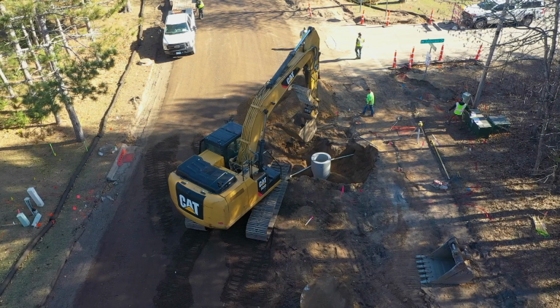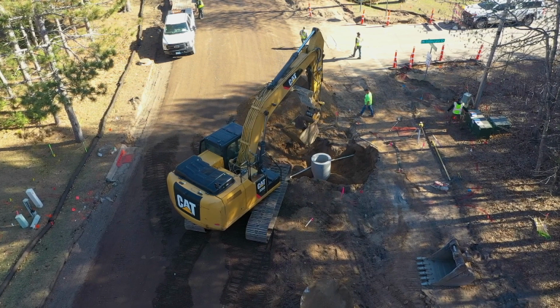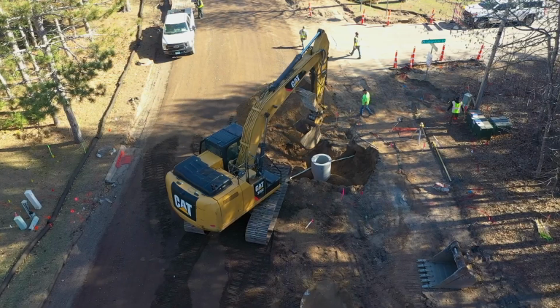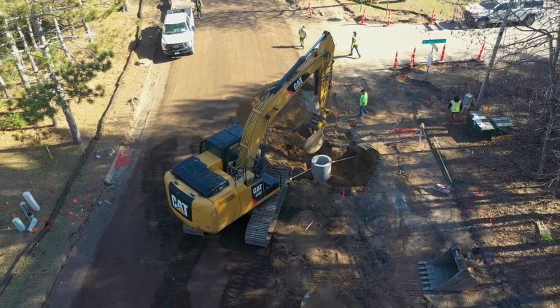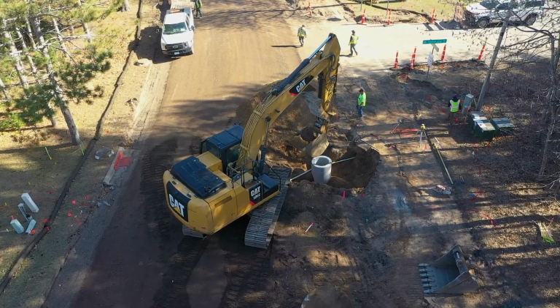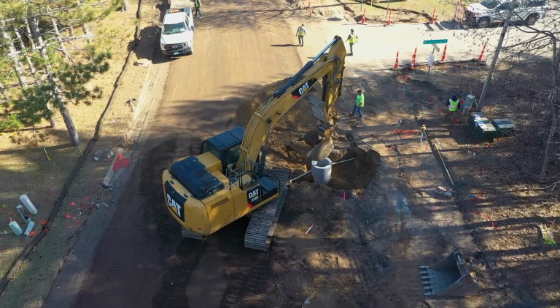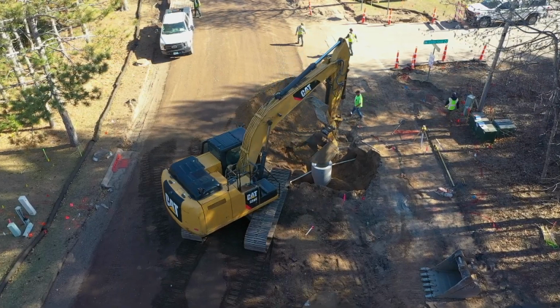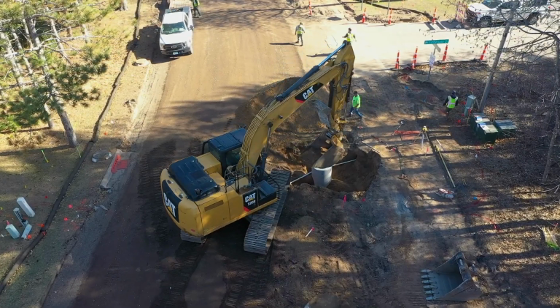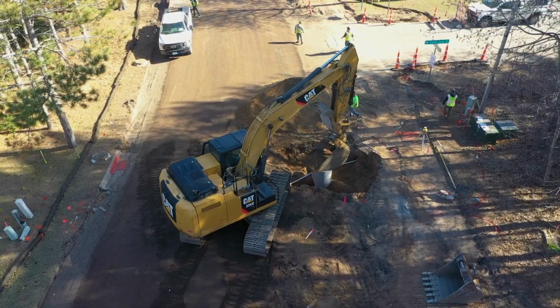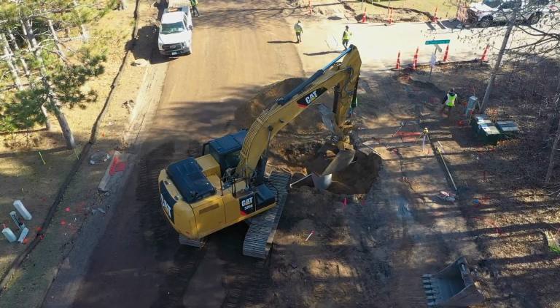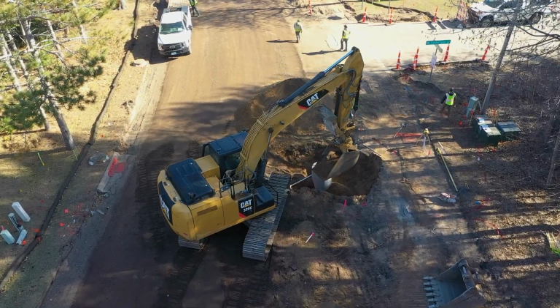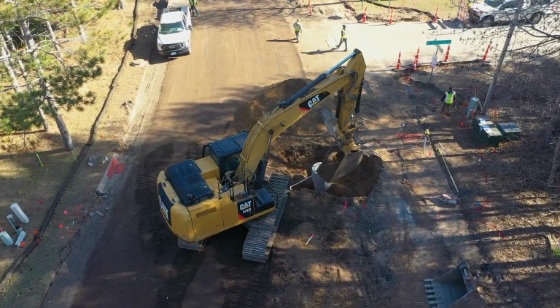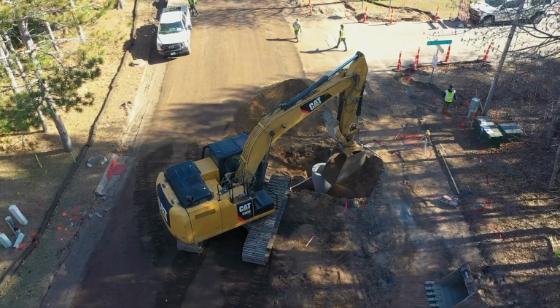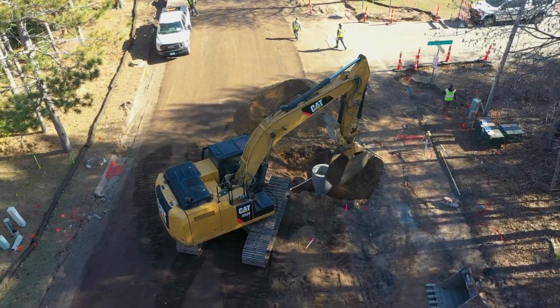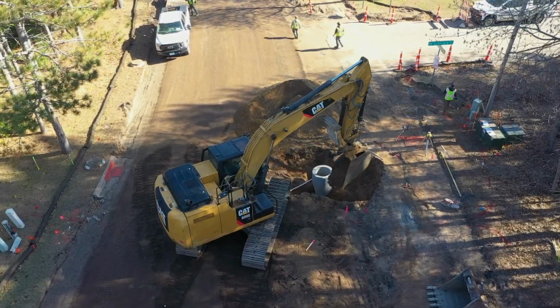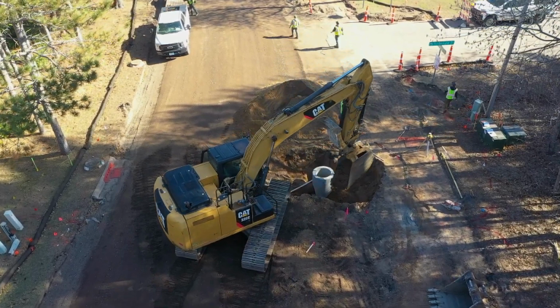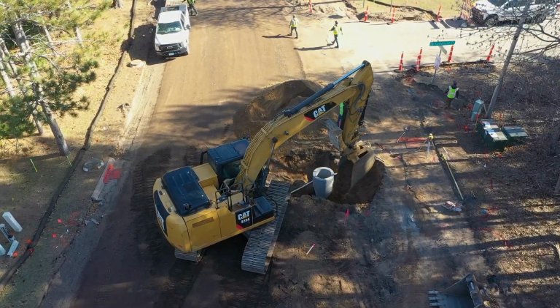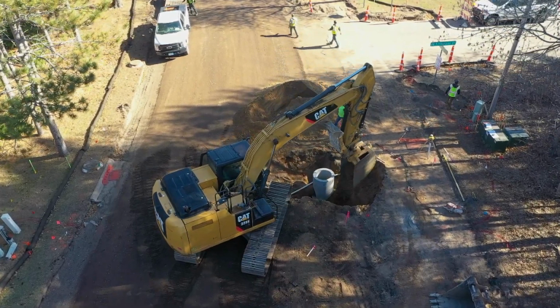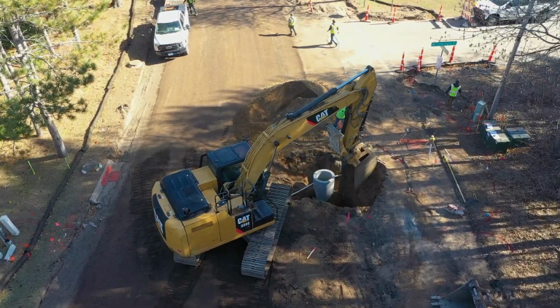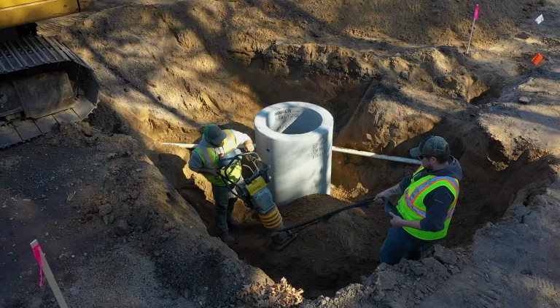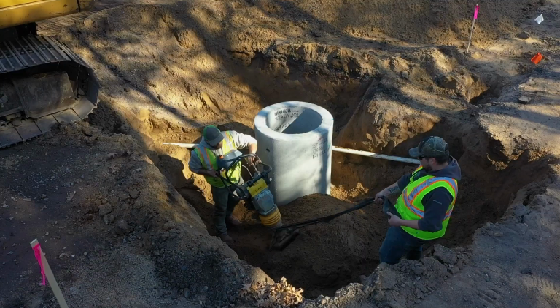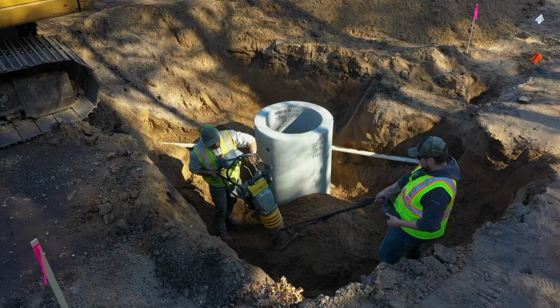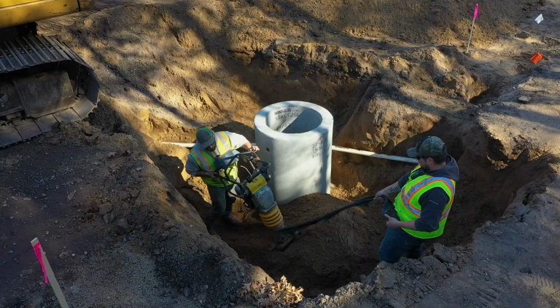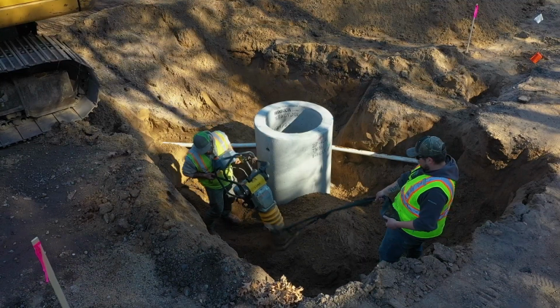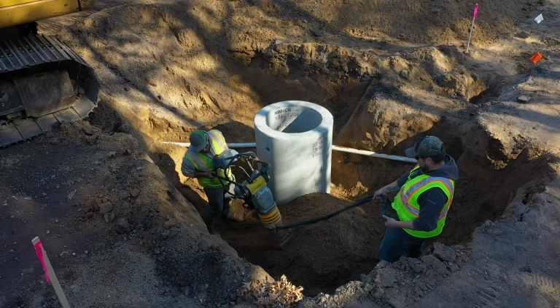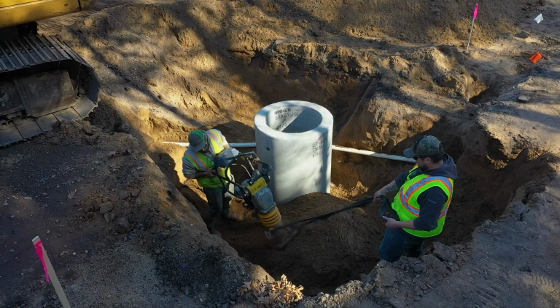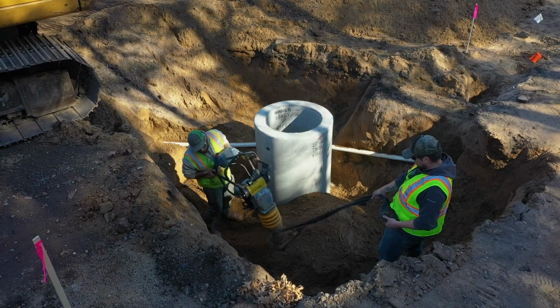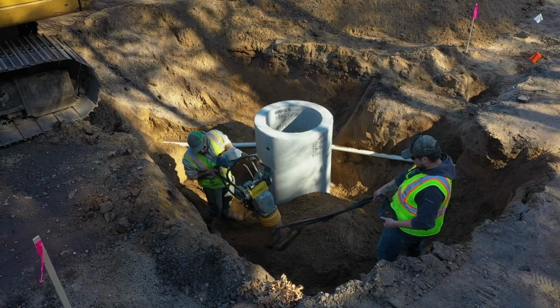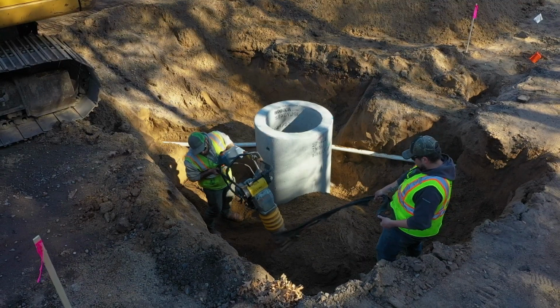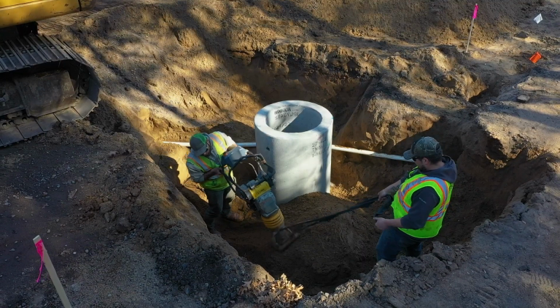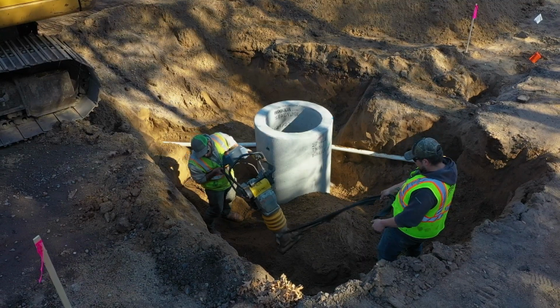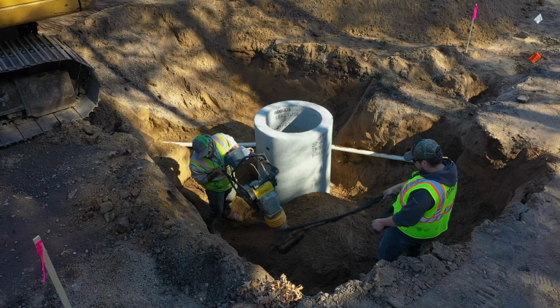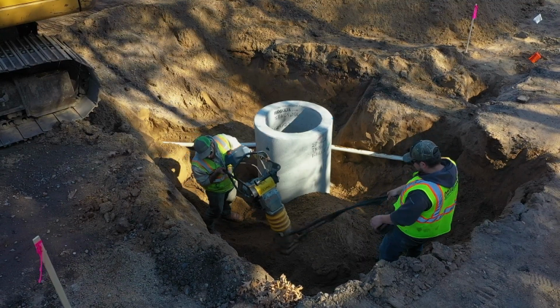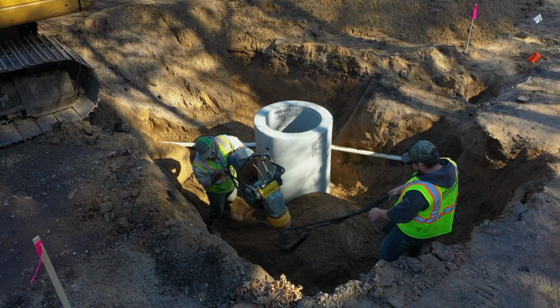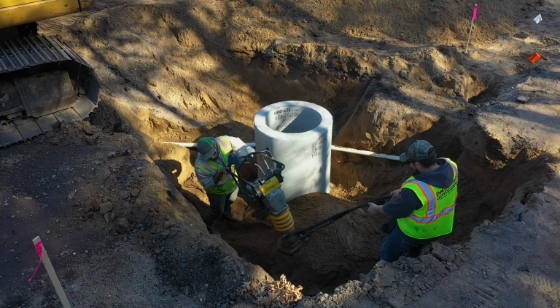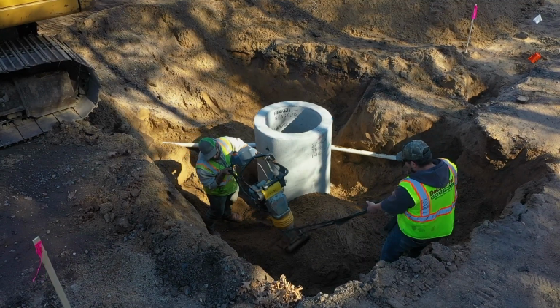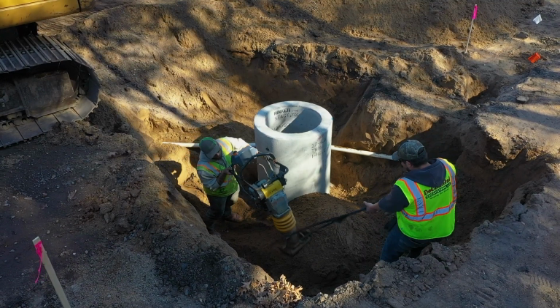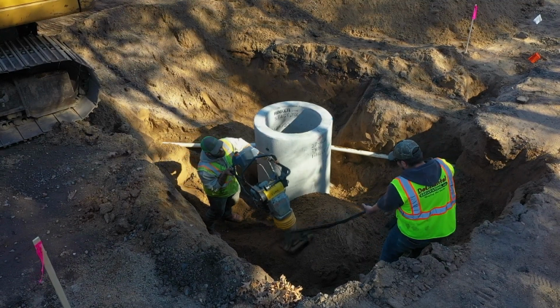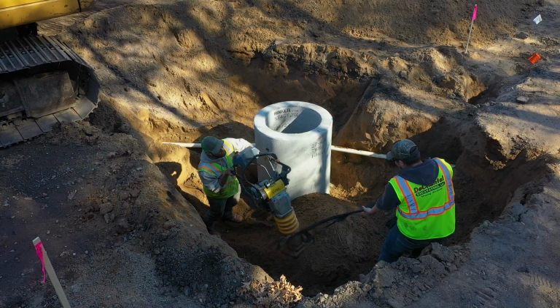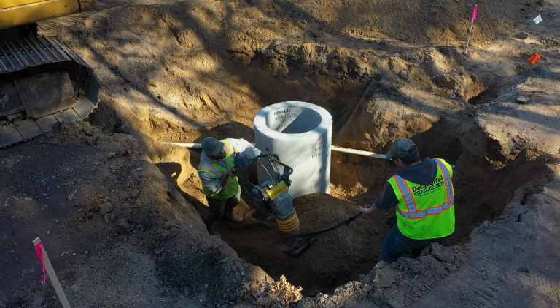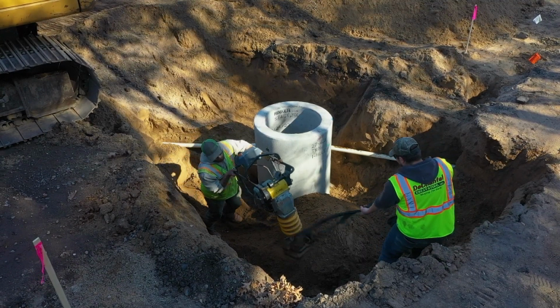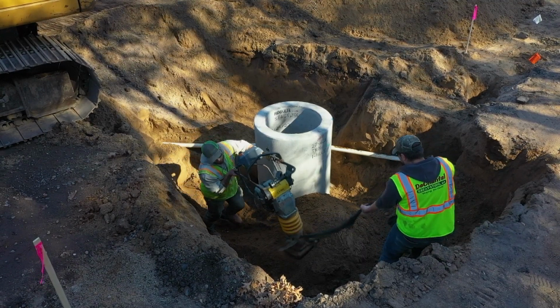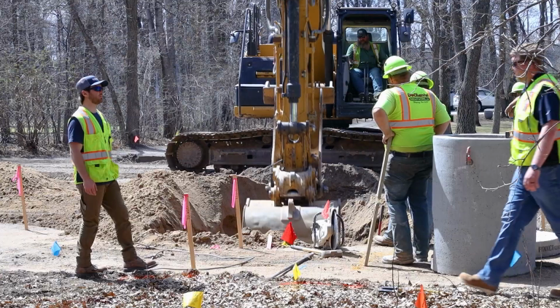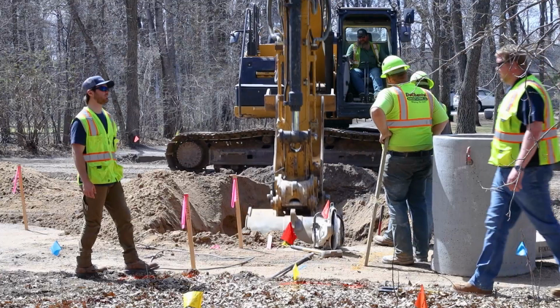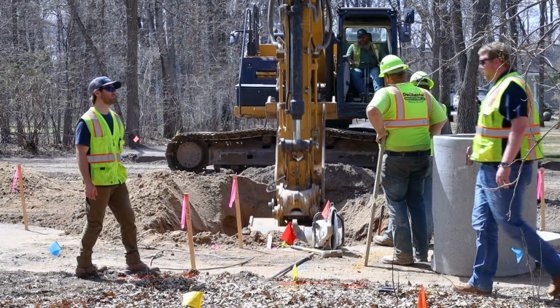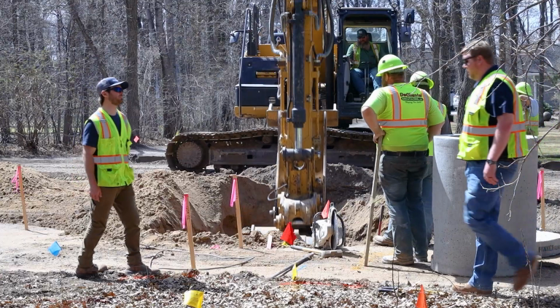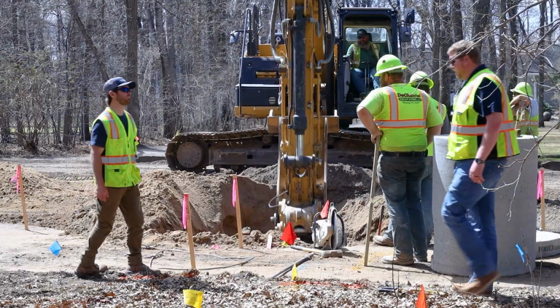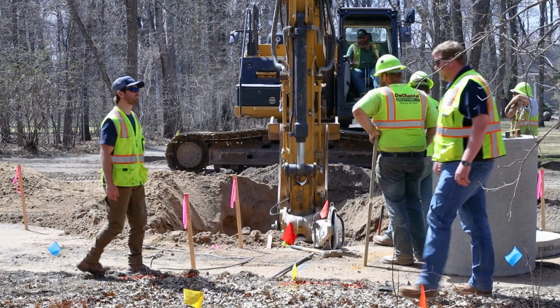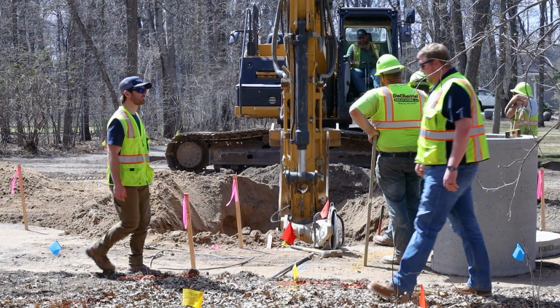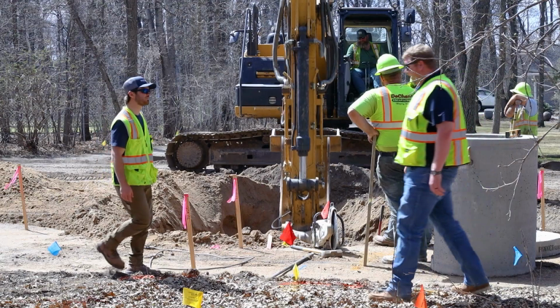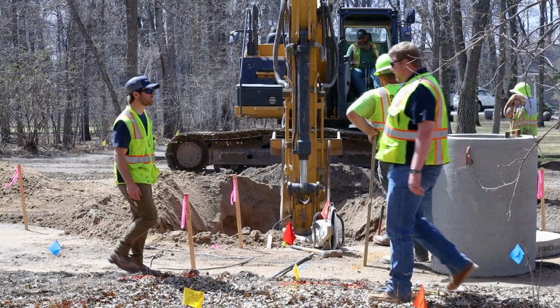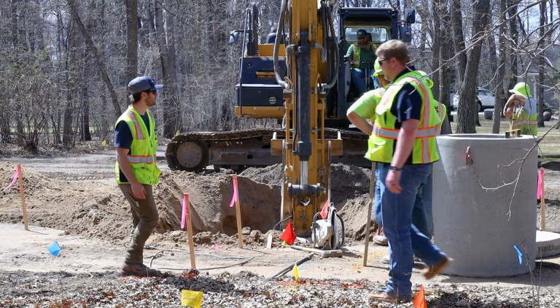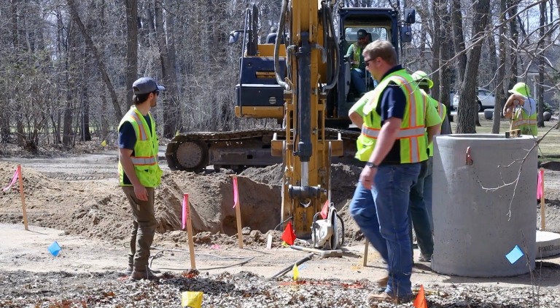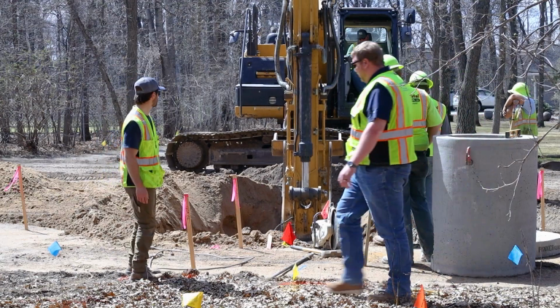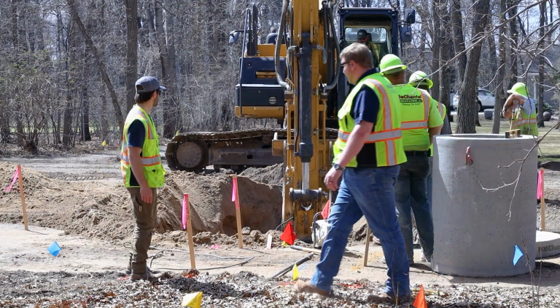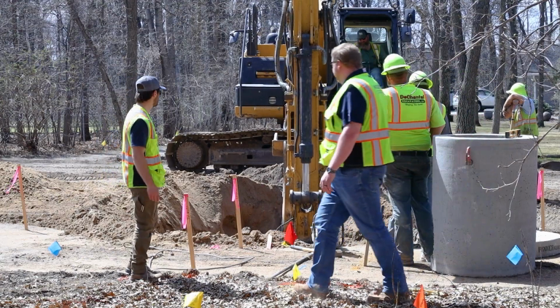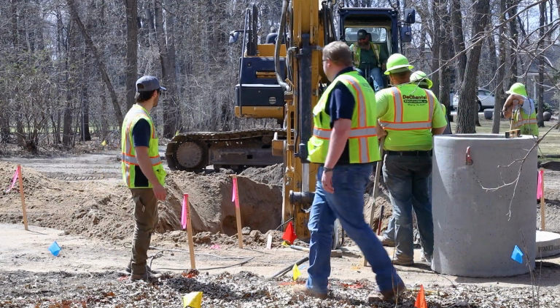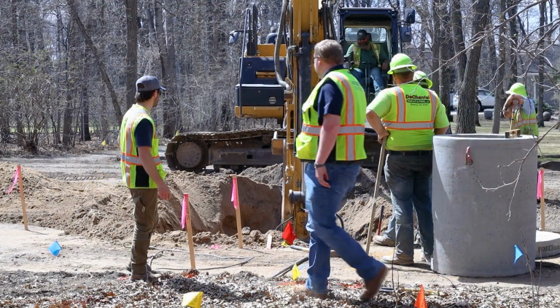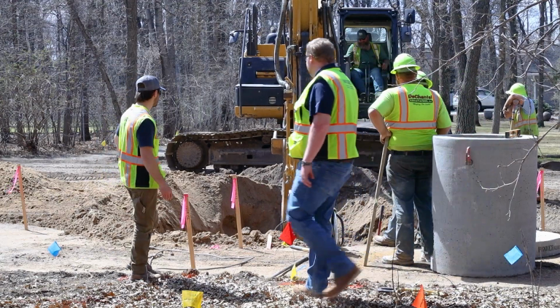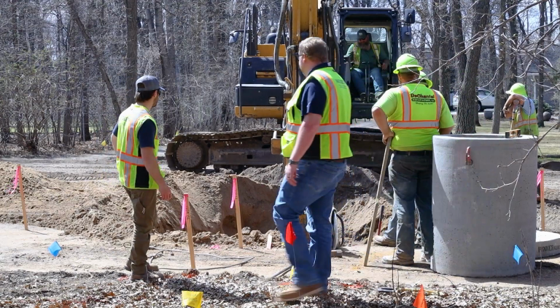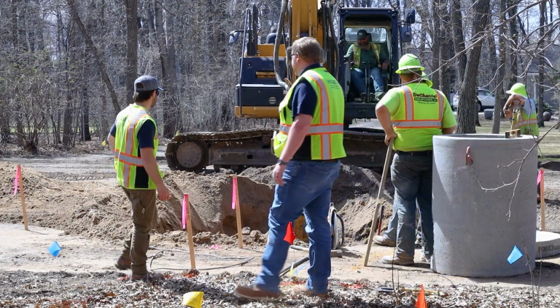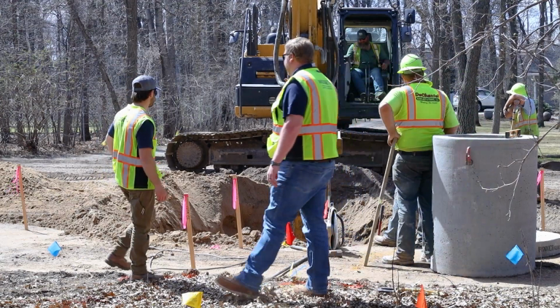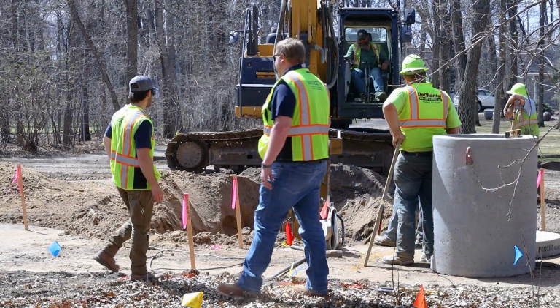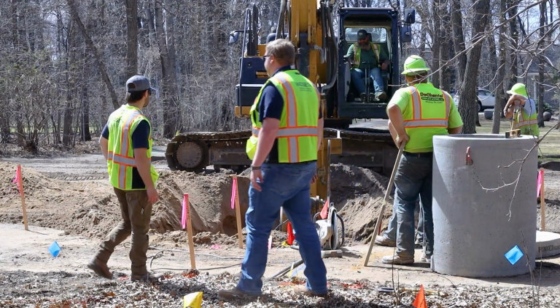The next phase would be to have the contractor bring the roadway to its subgrade elevation, which we'll cover in the next video.